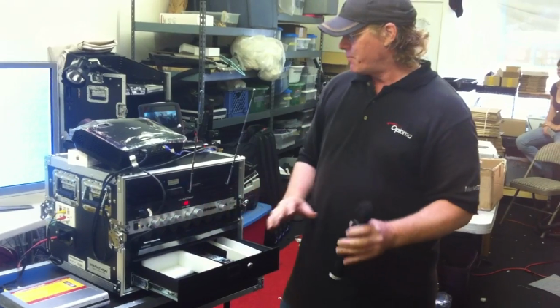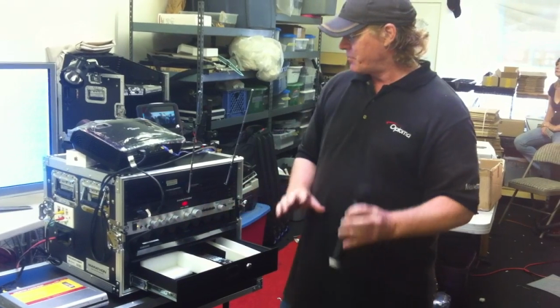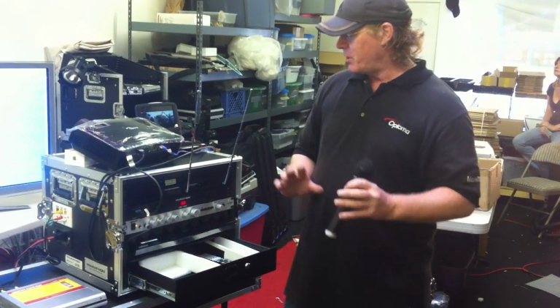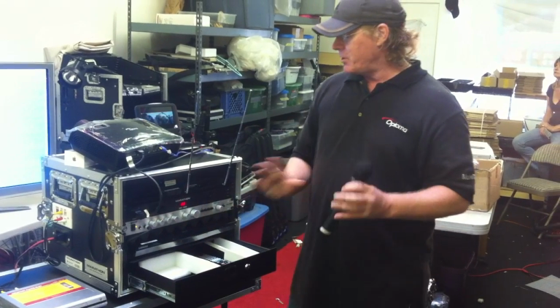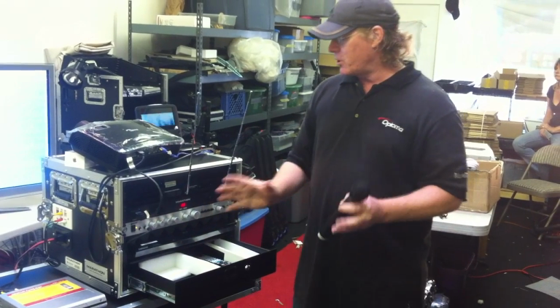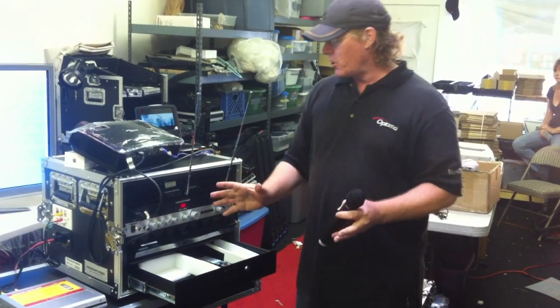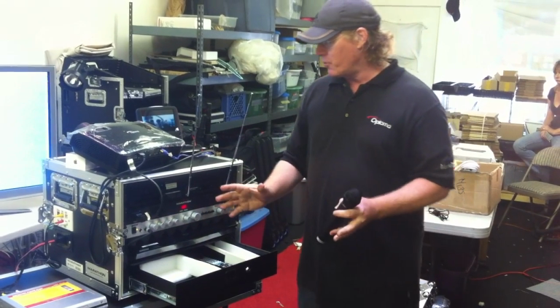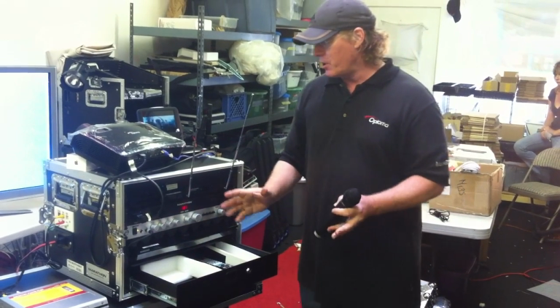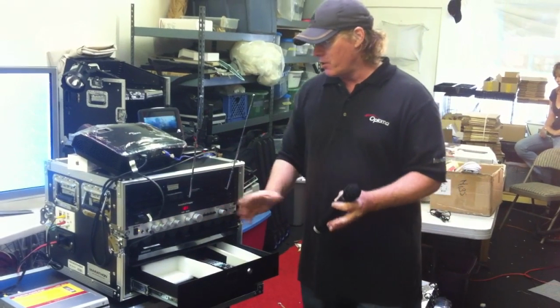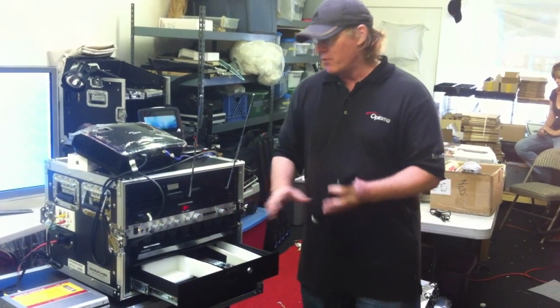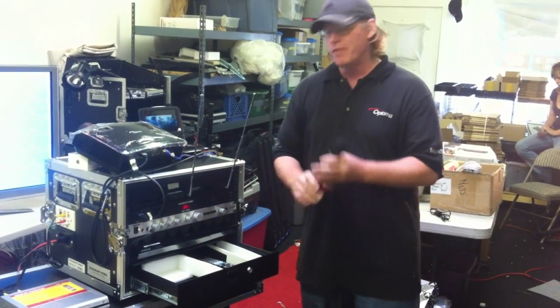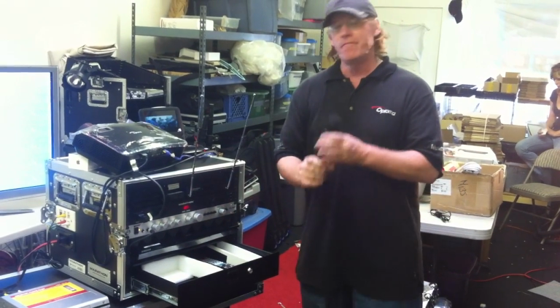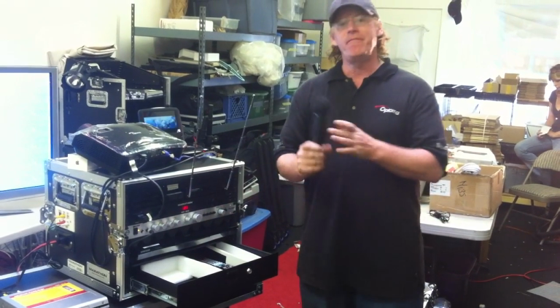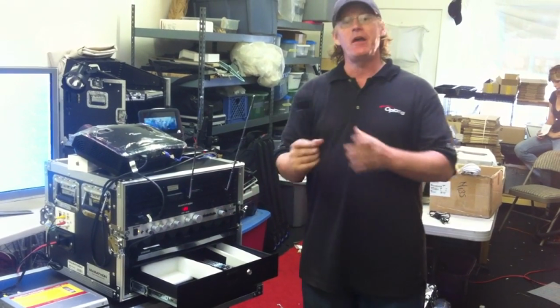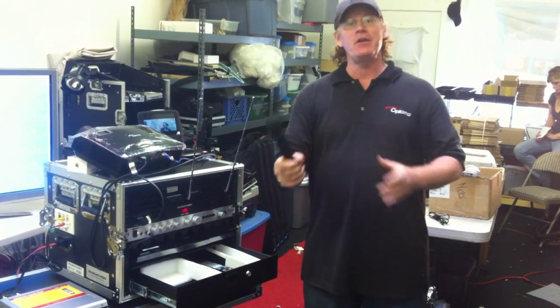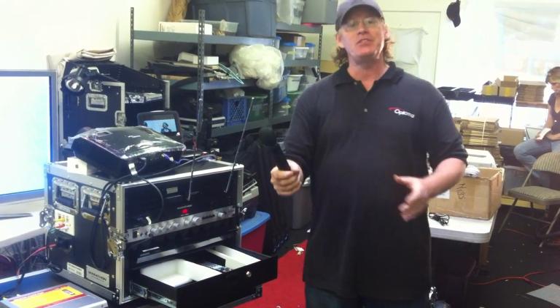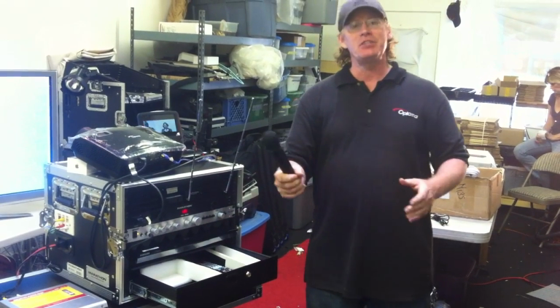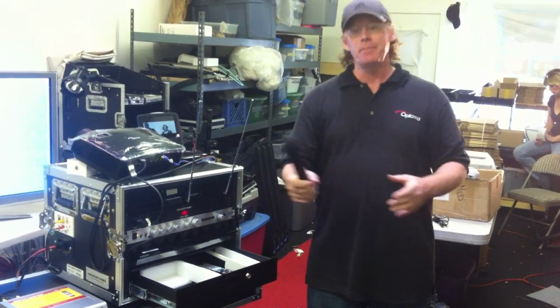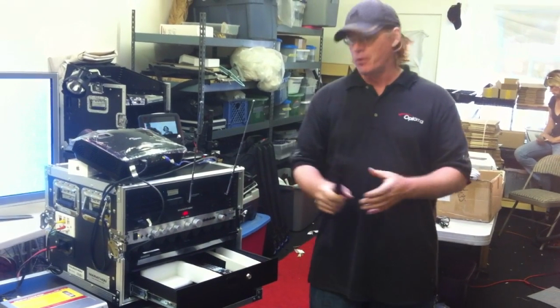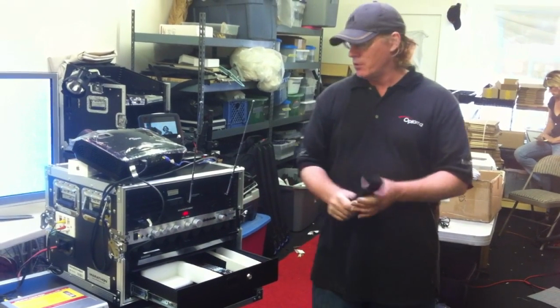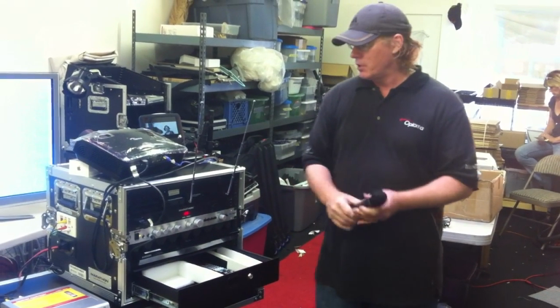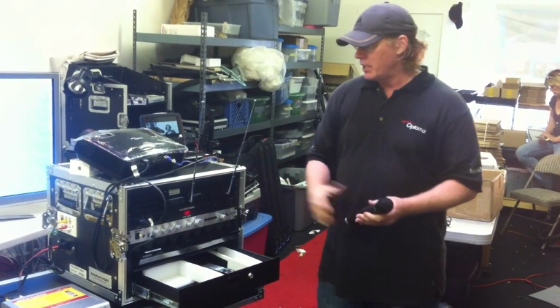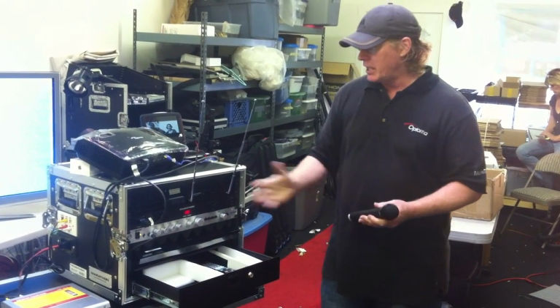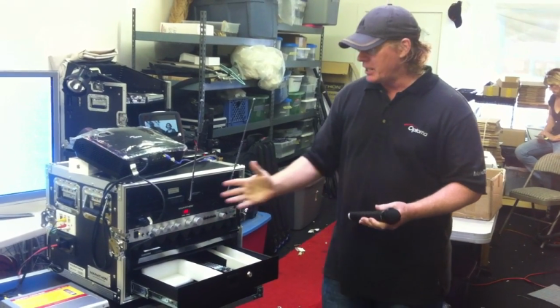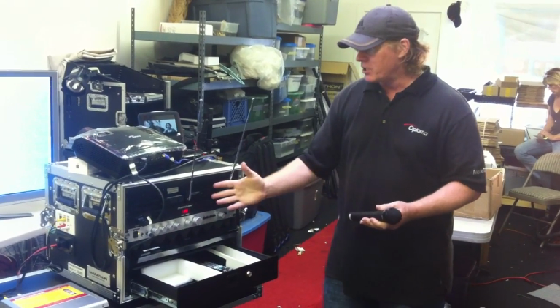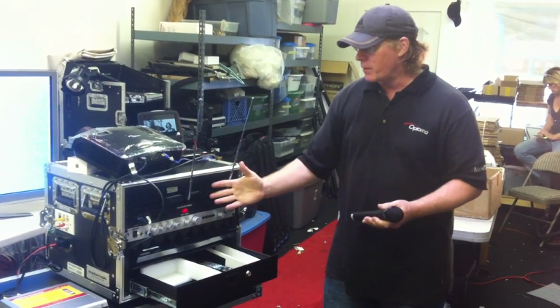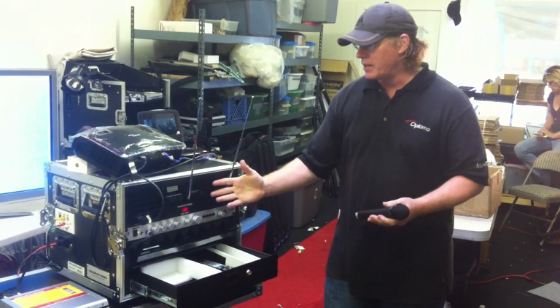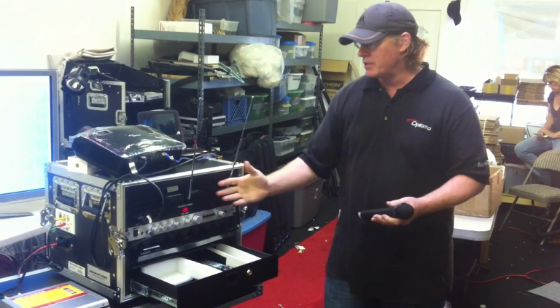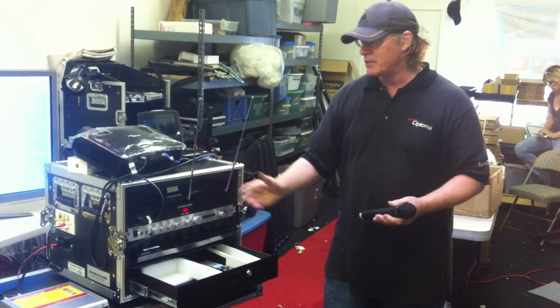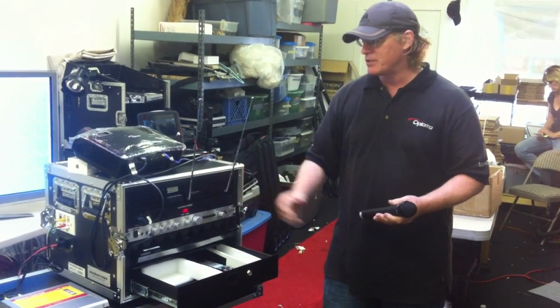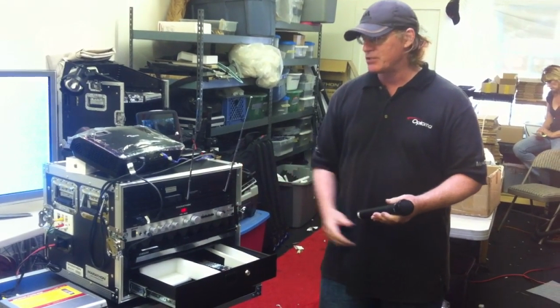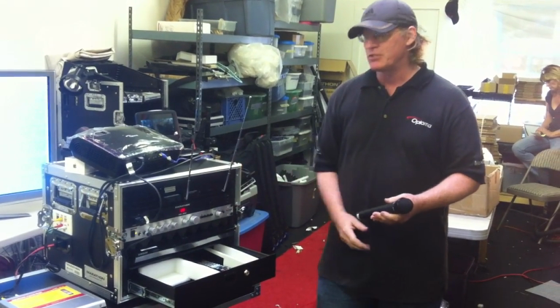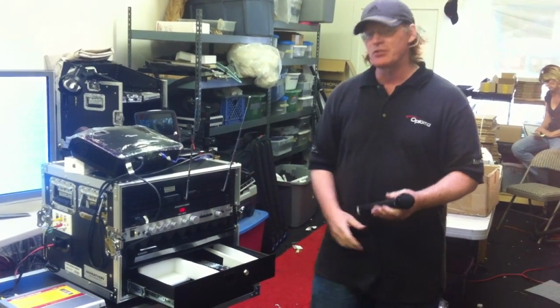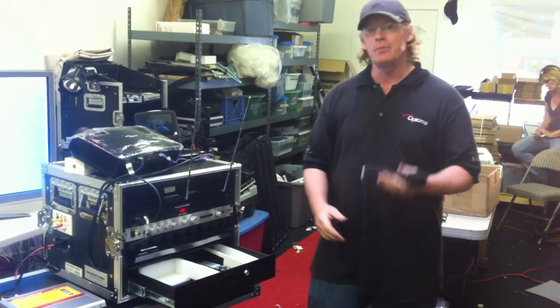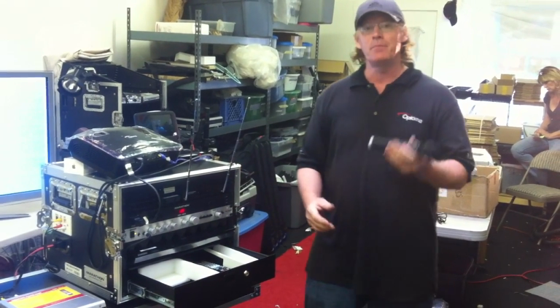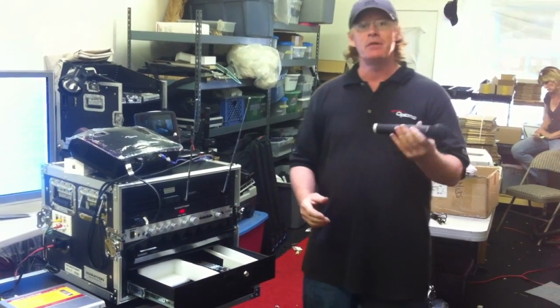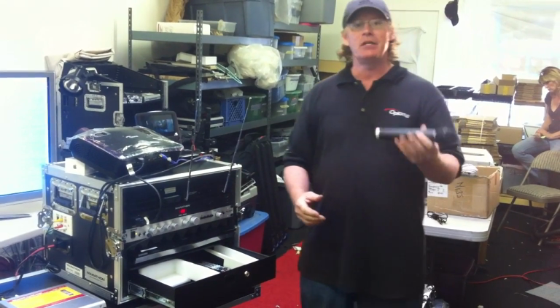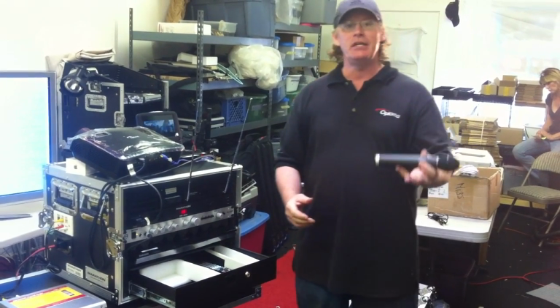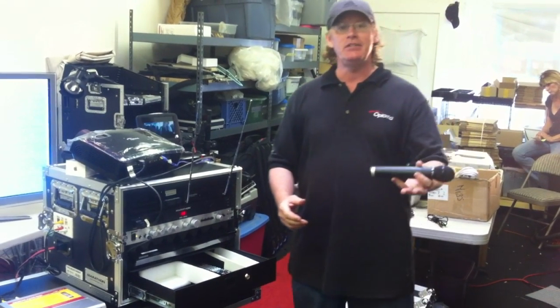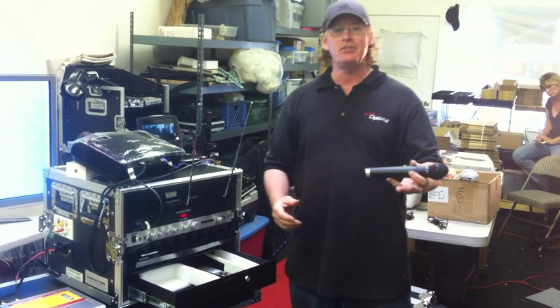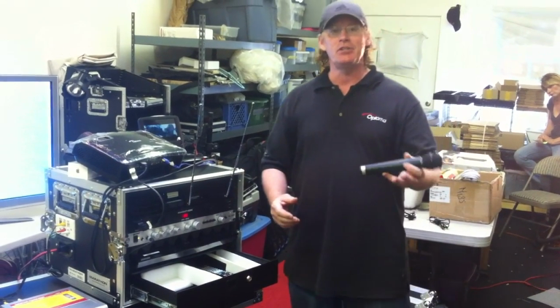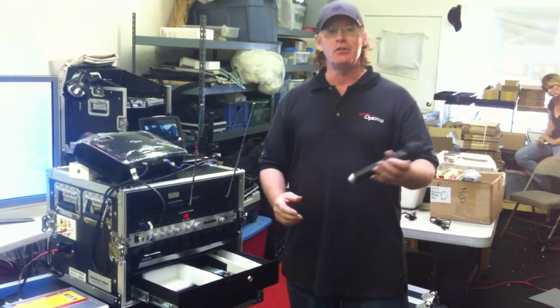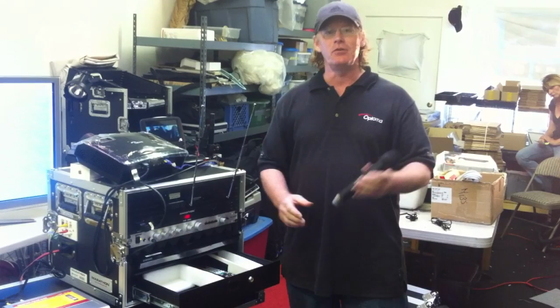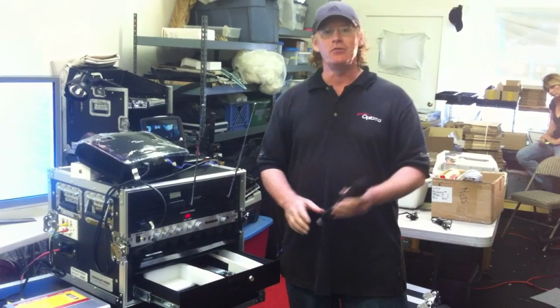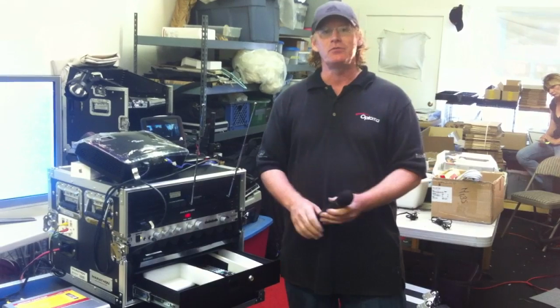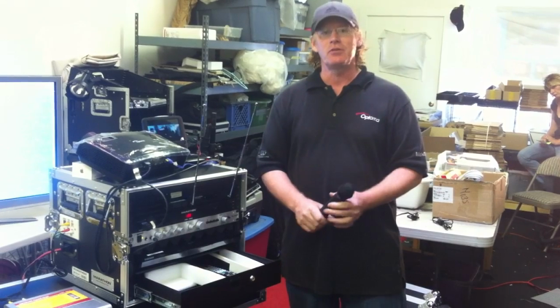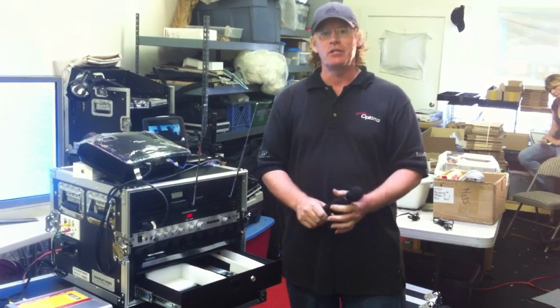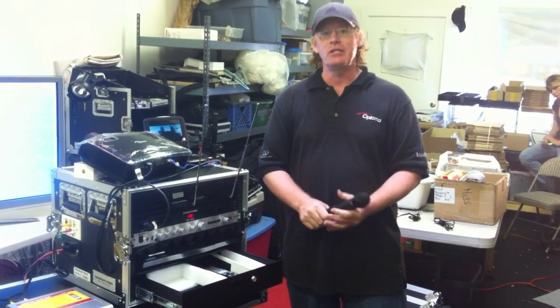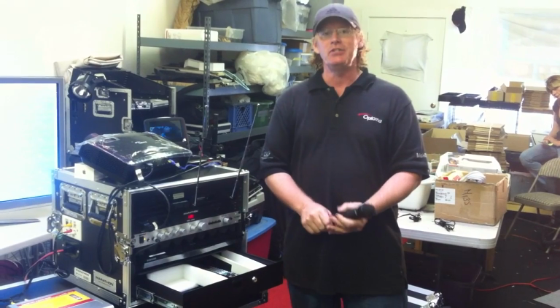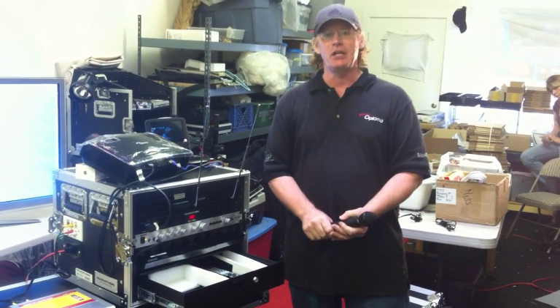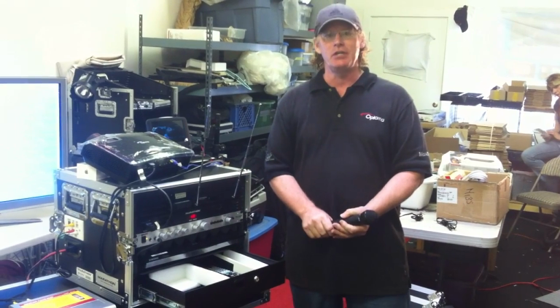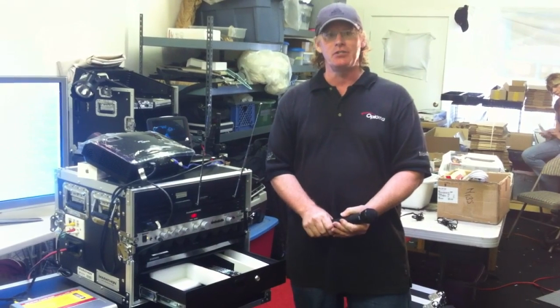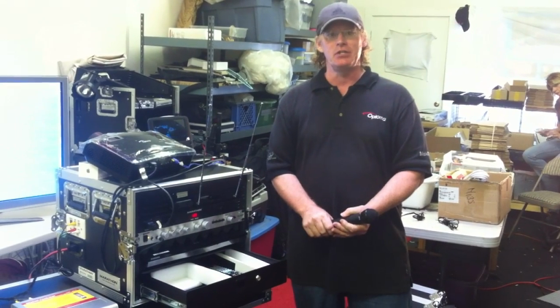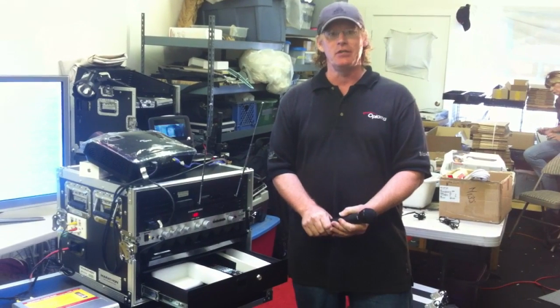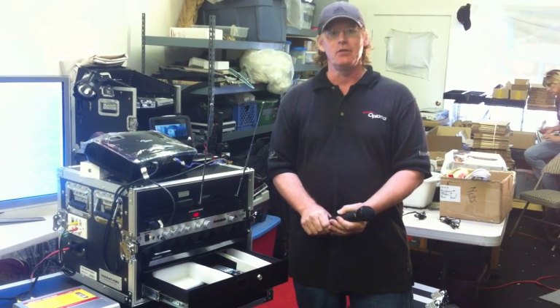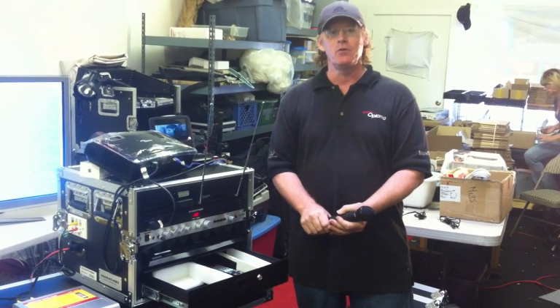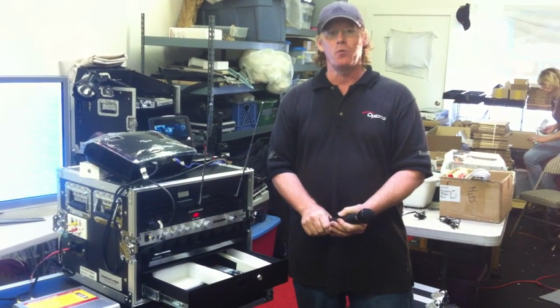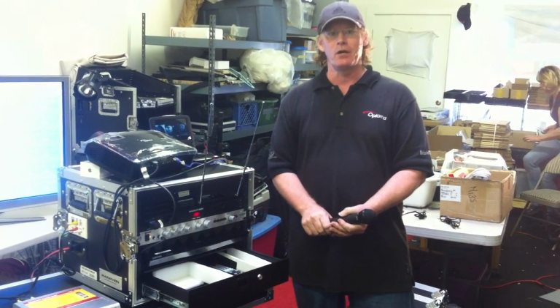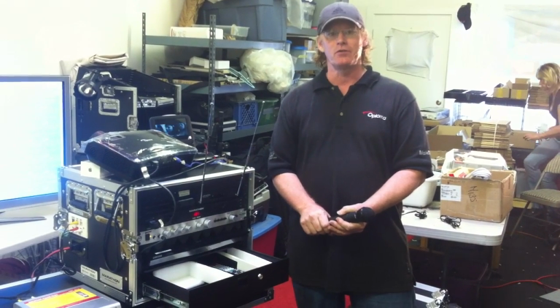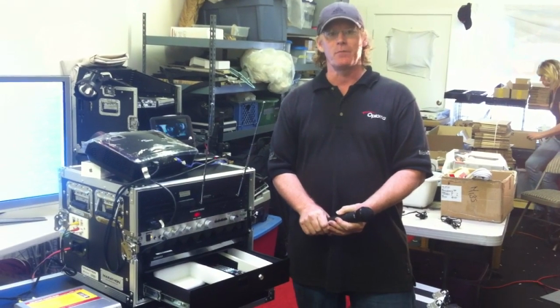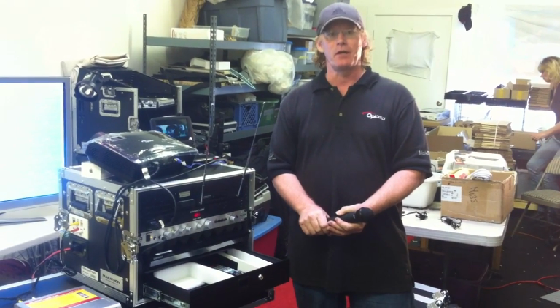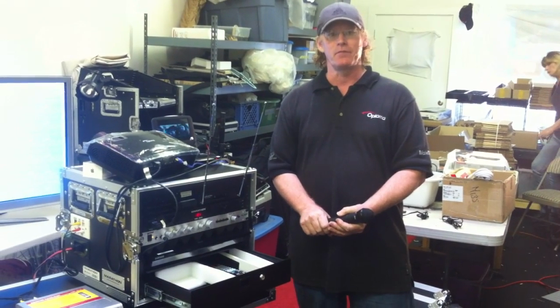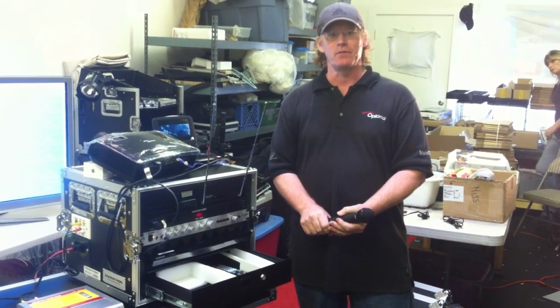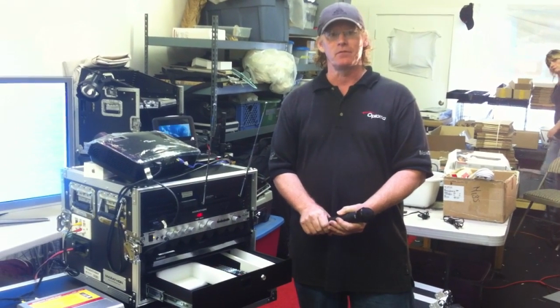There you go. Very simple. Integrated into the system. Easy to use. The Easy HD wireless microphone.